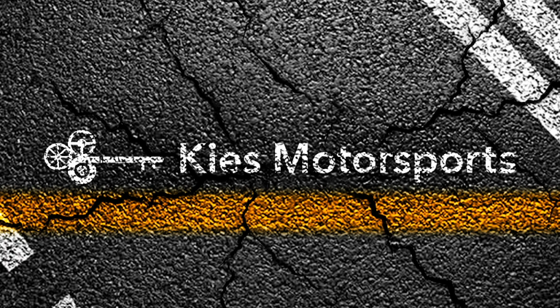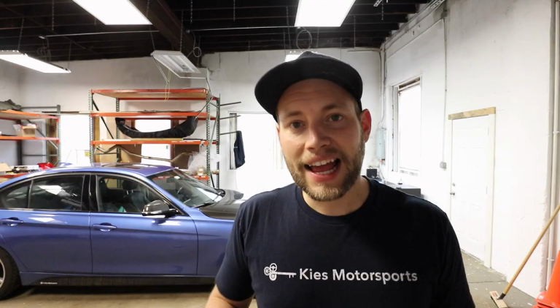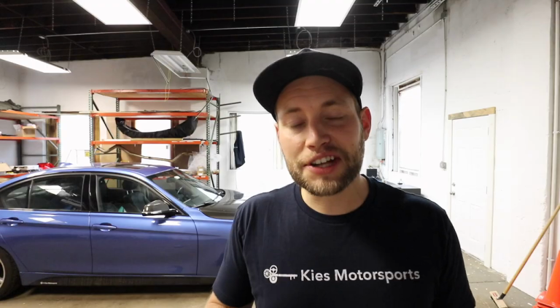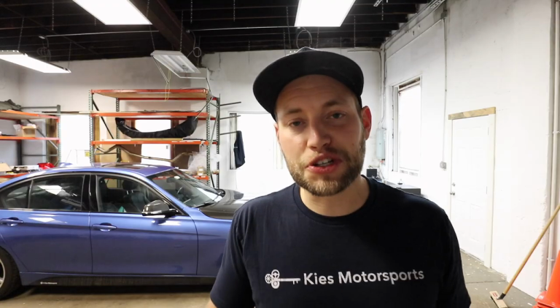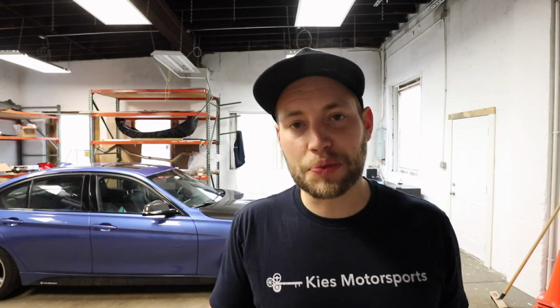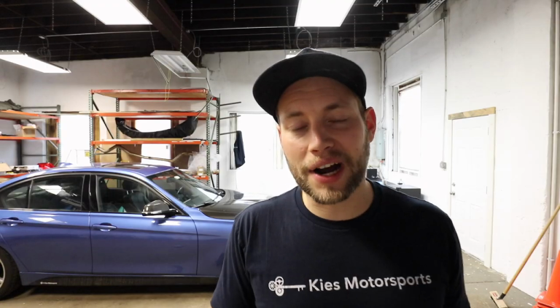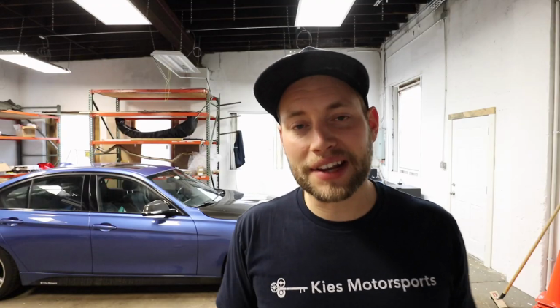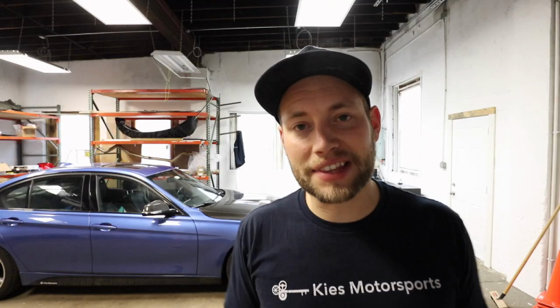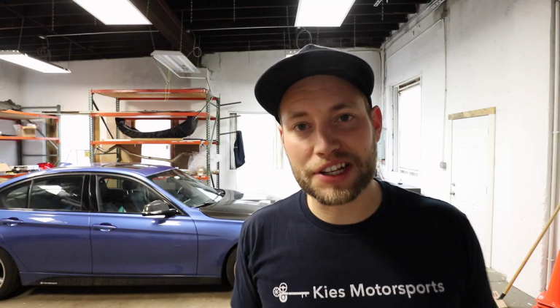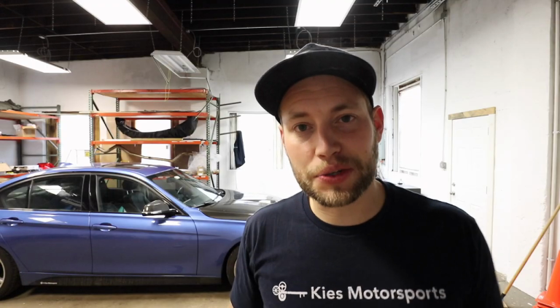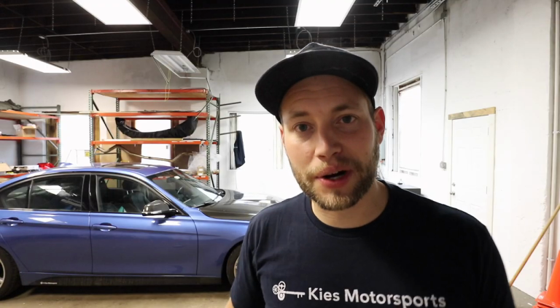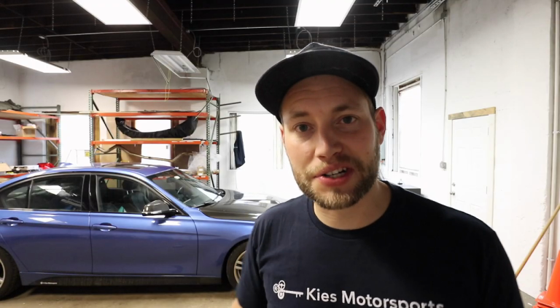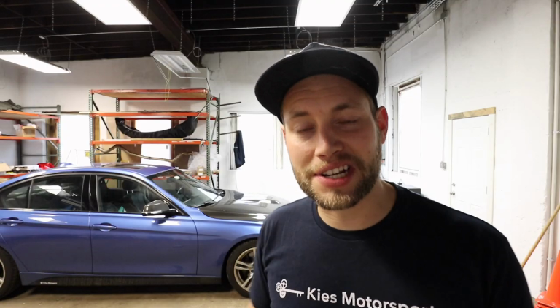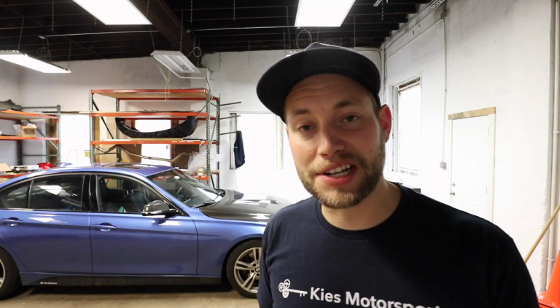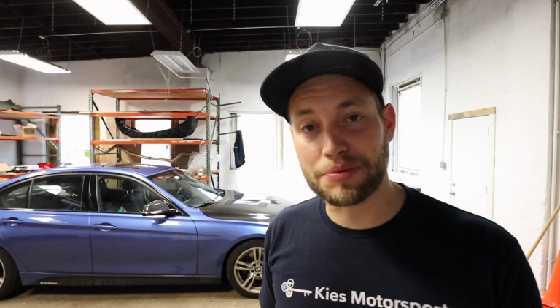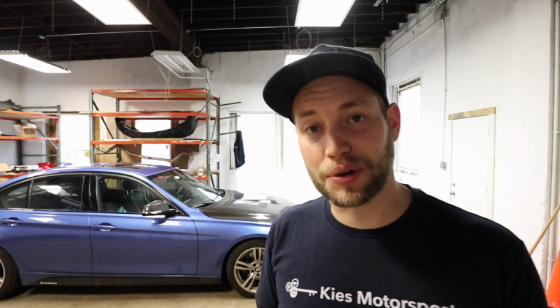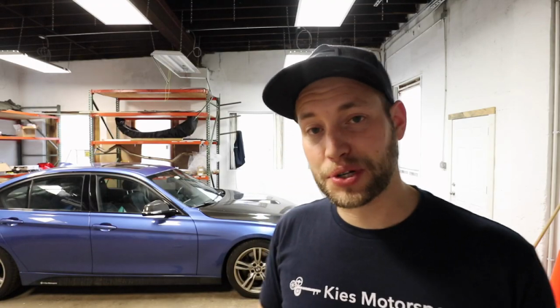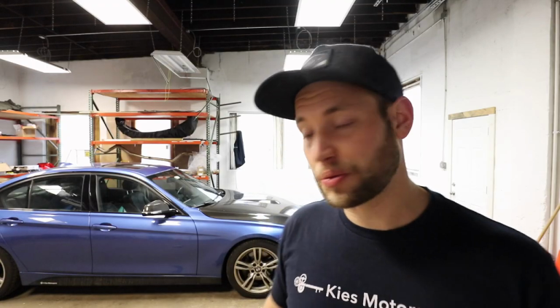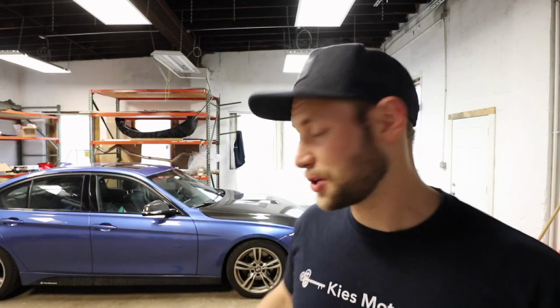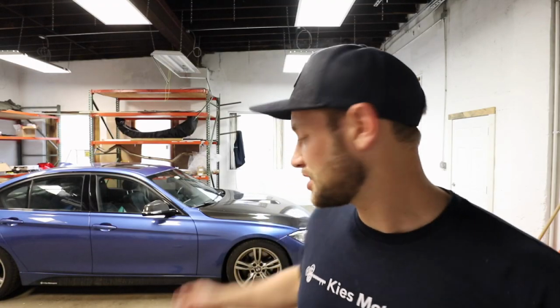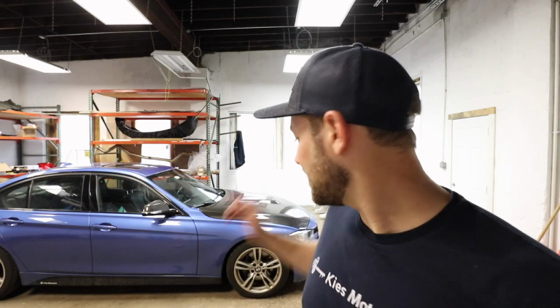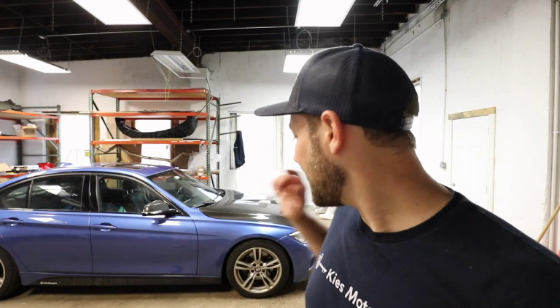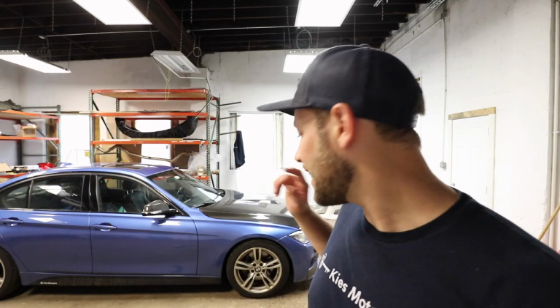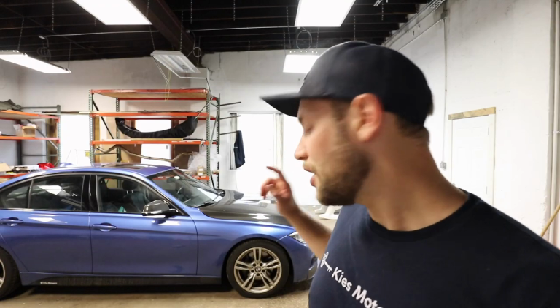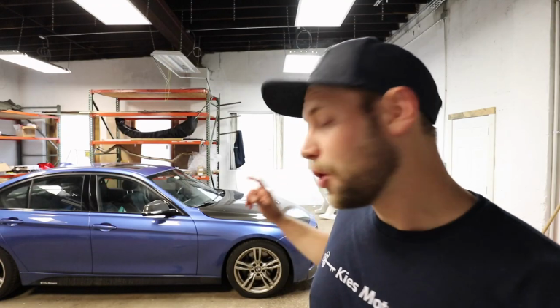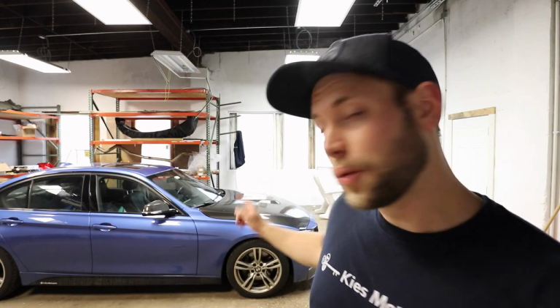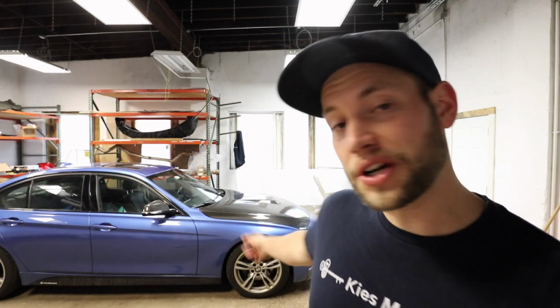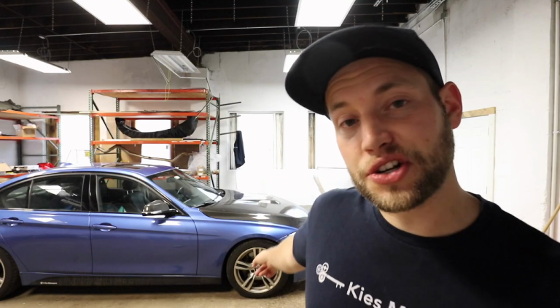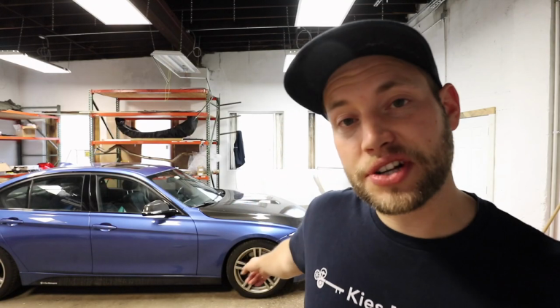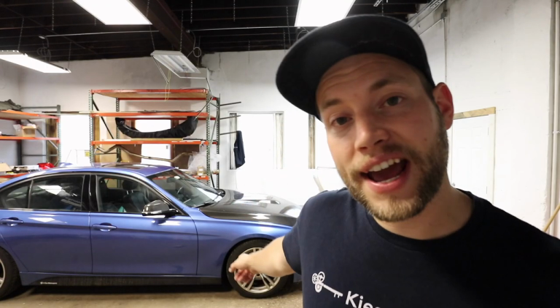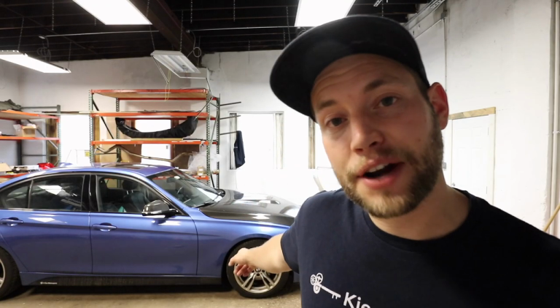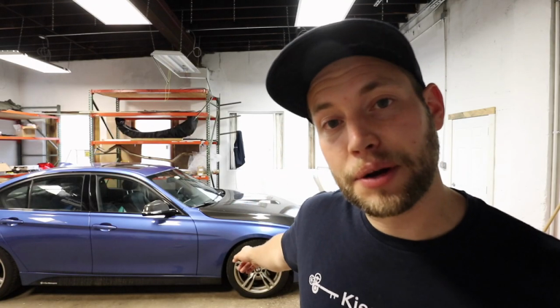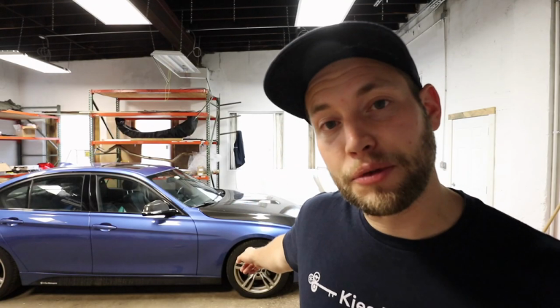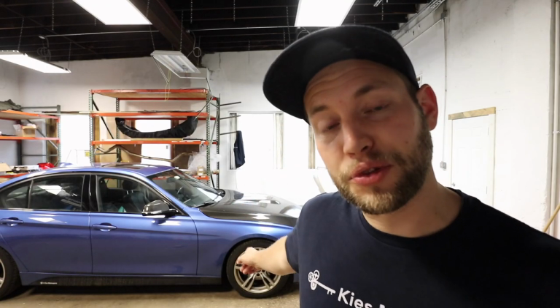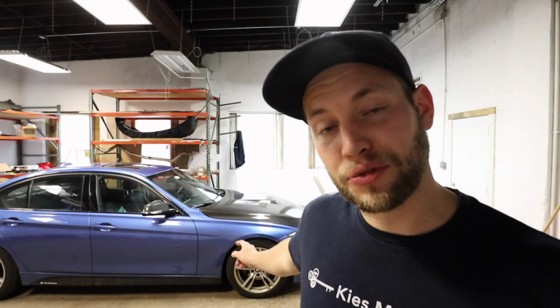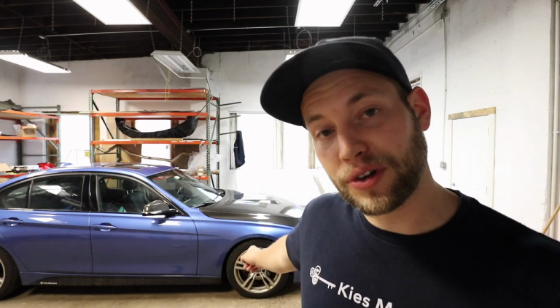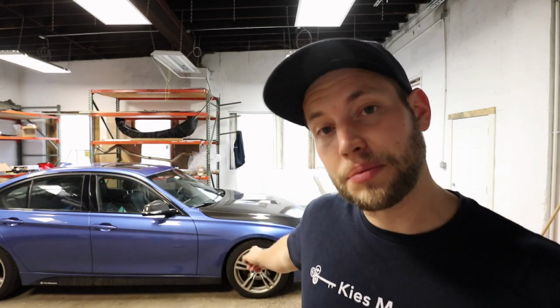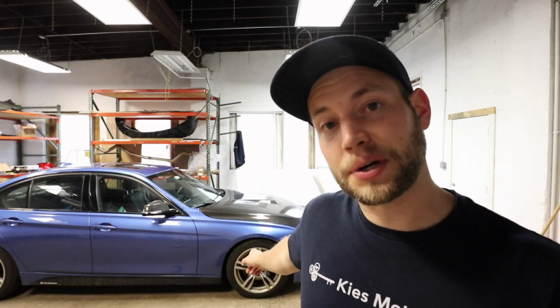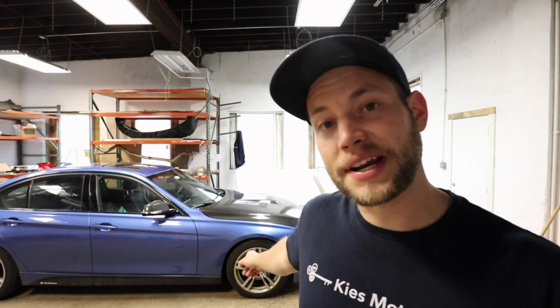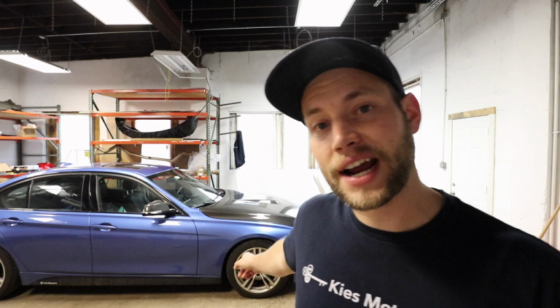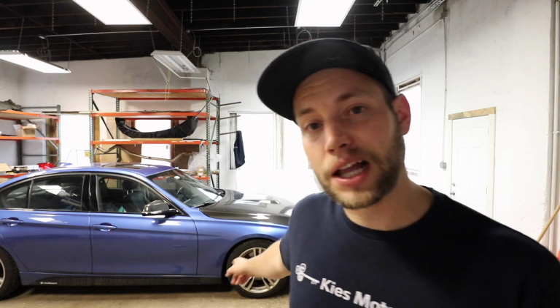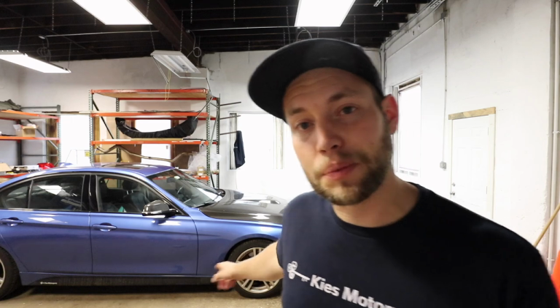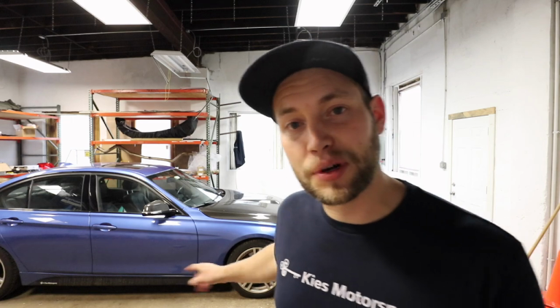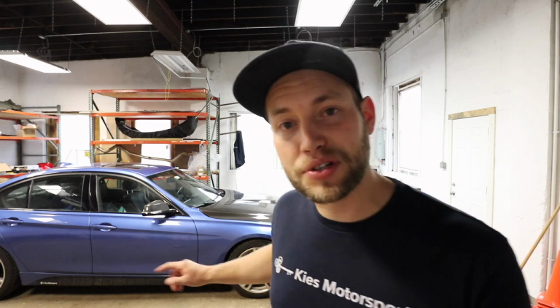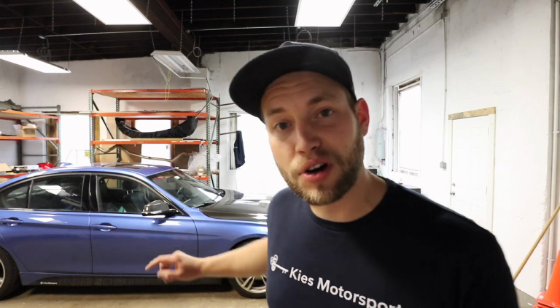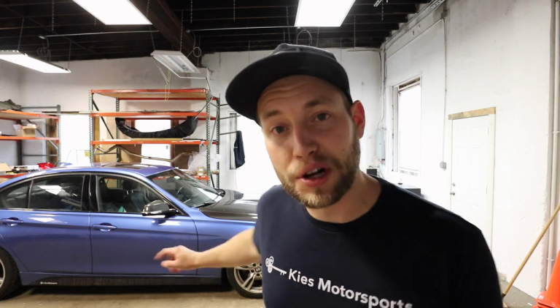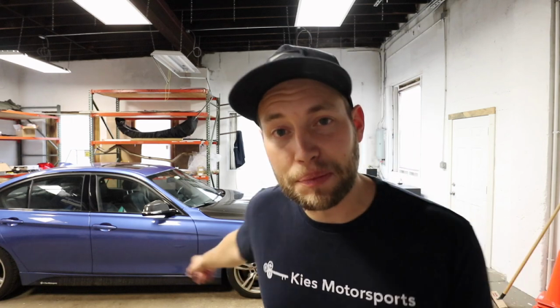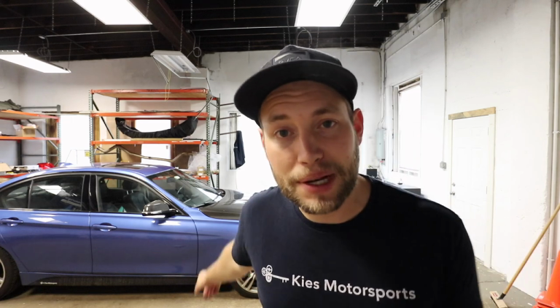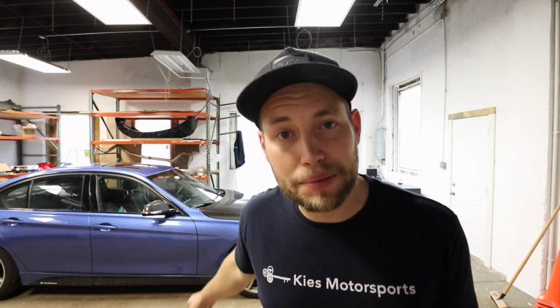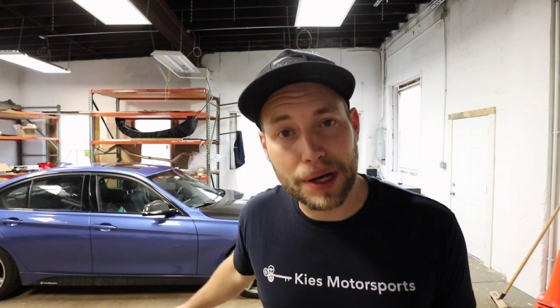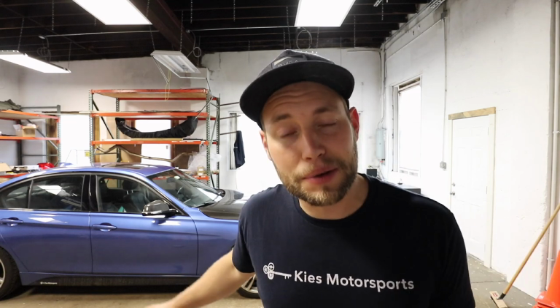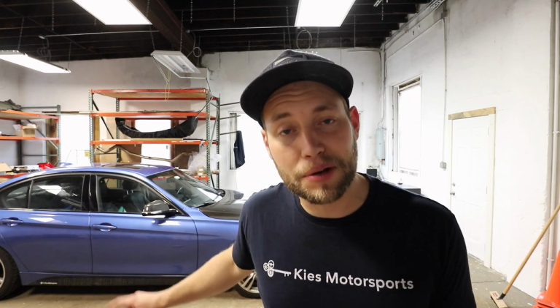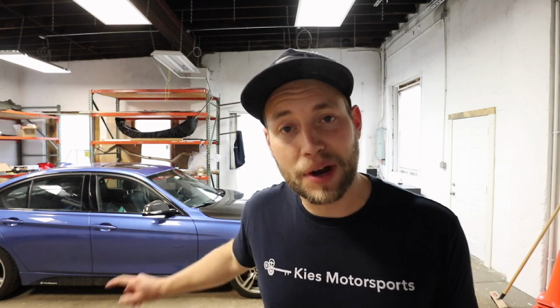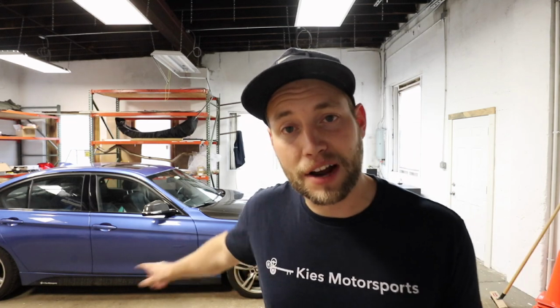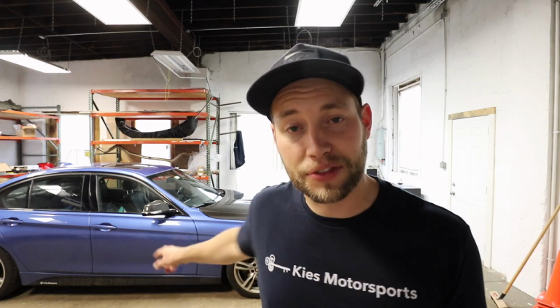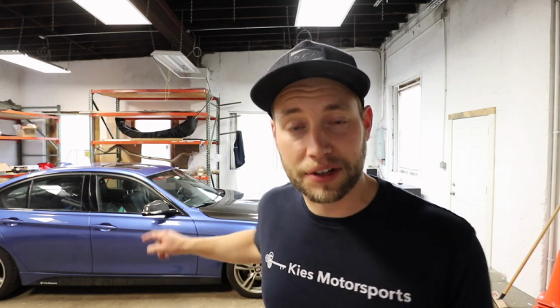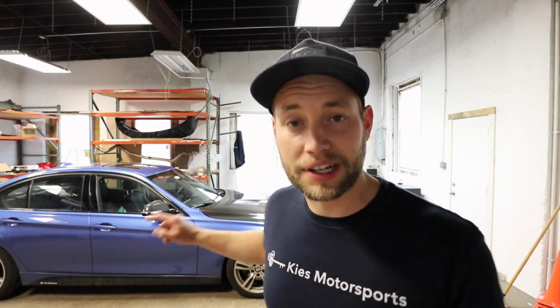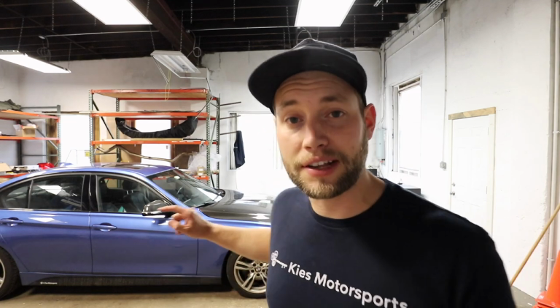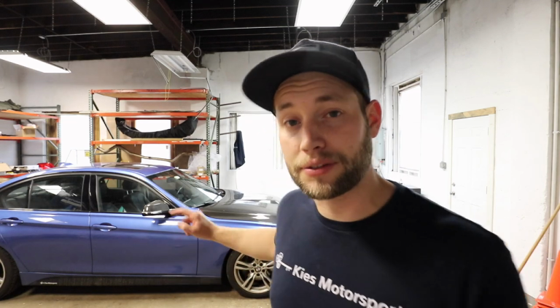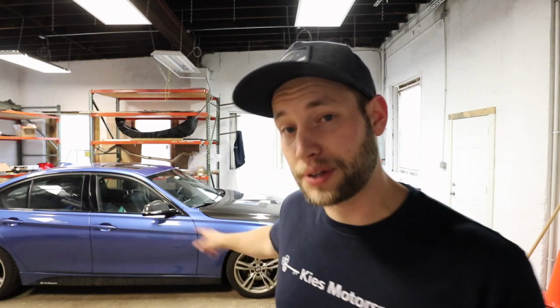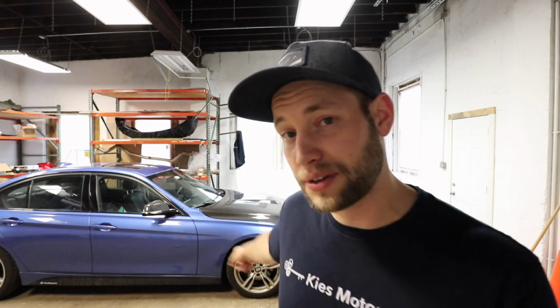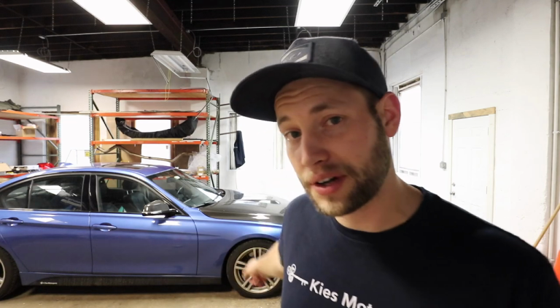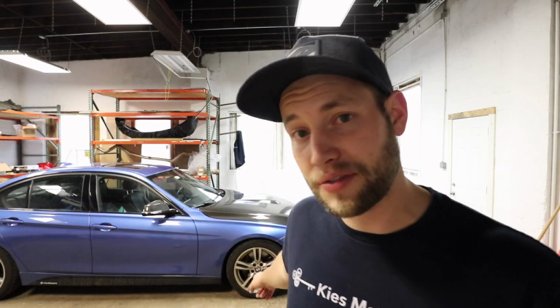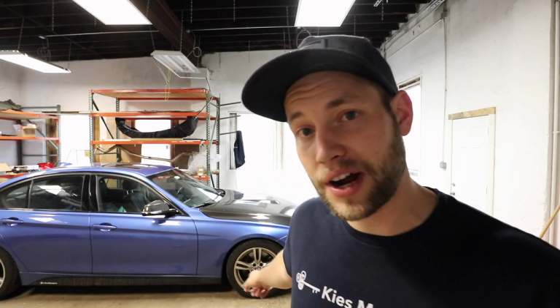Hey, this is Brian. Thanks for watching Keyes Motorsports. Today, we're going to show you how to remove the front brake calipers on a BMW F30 335.